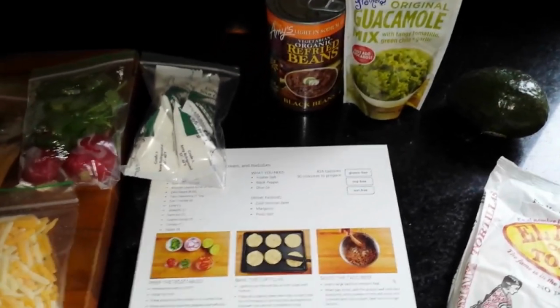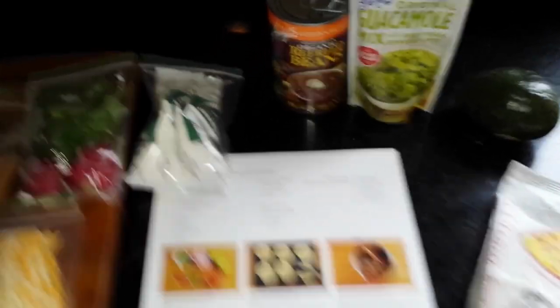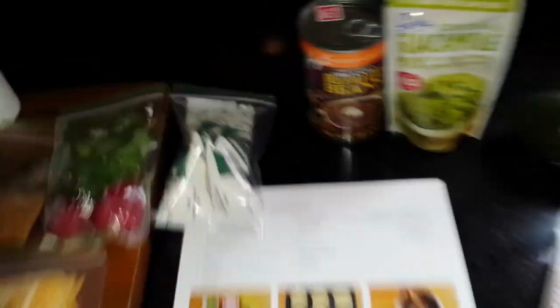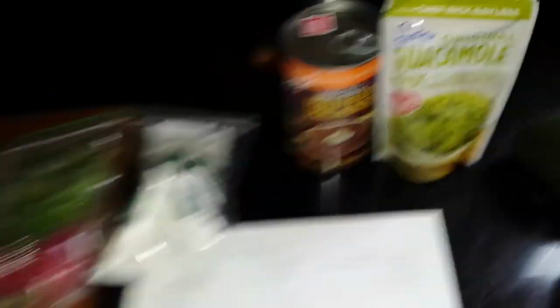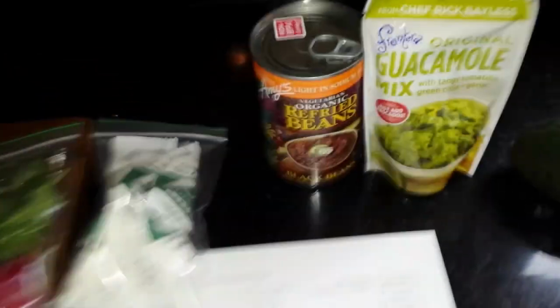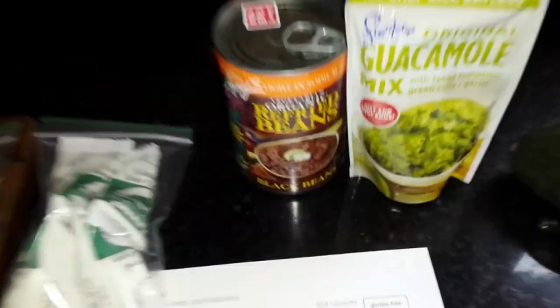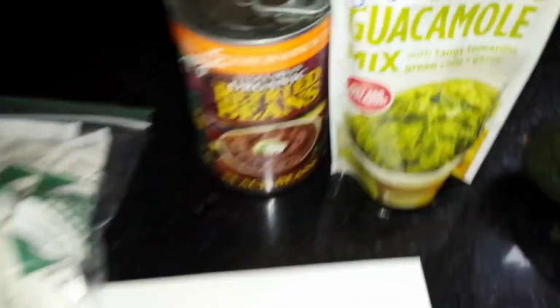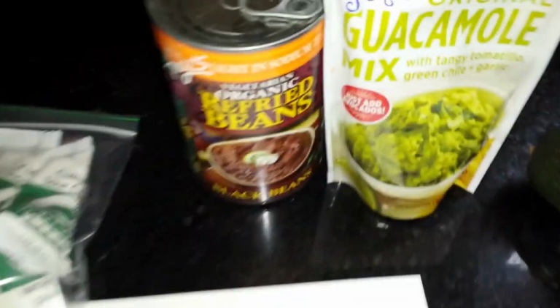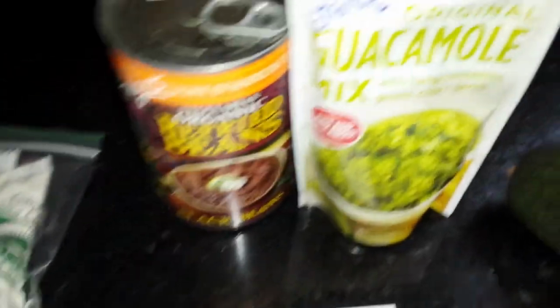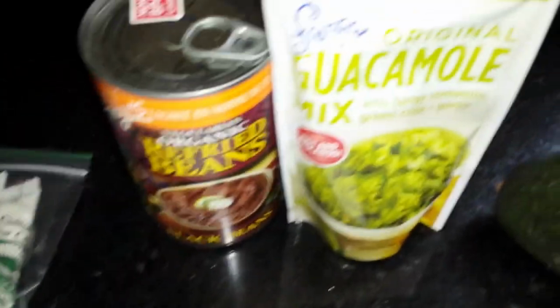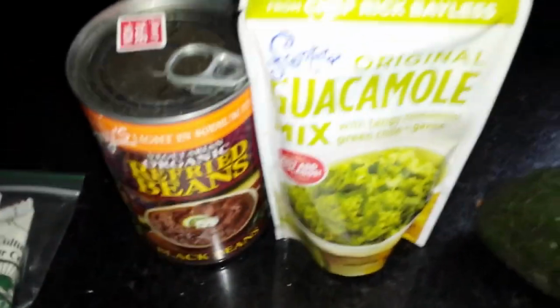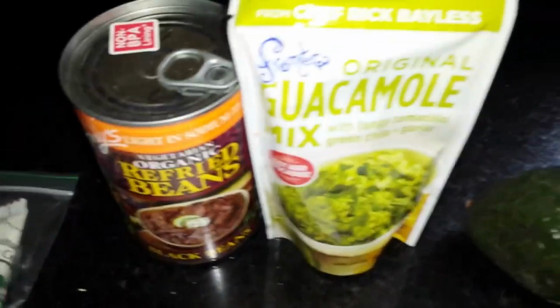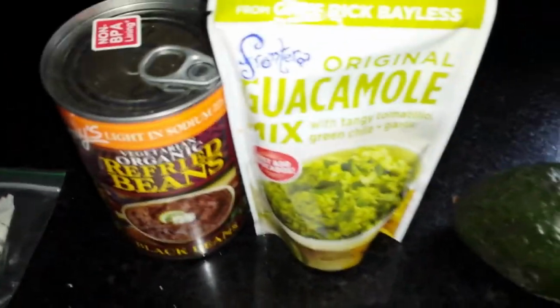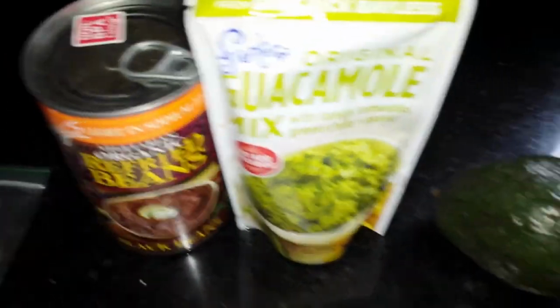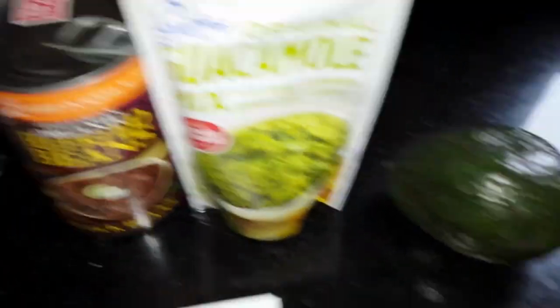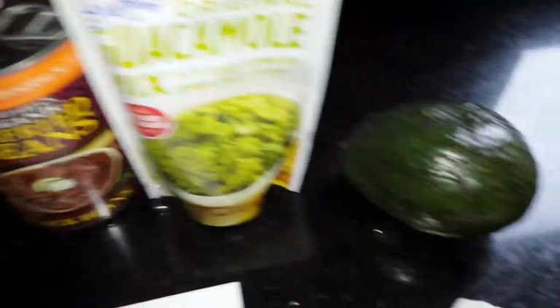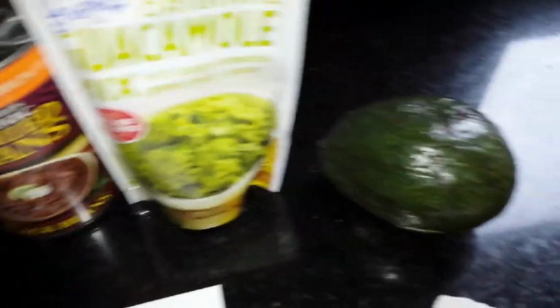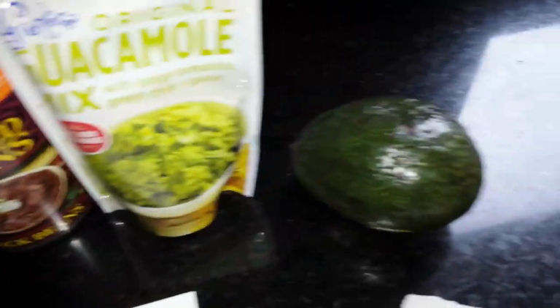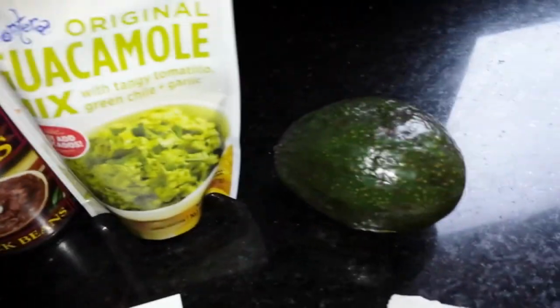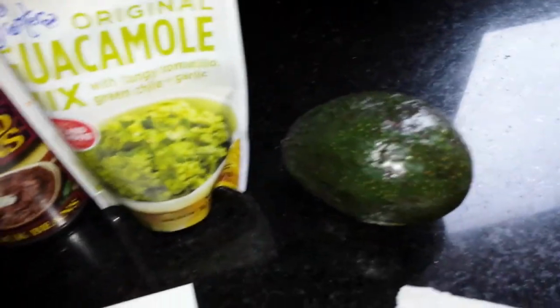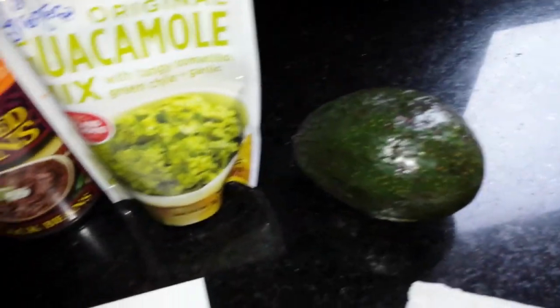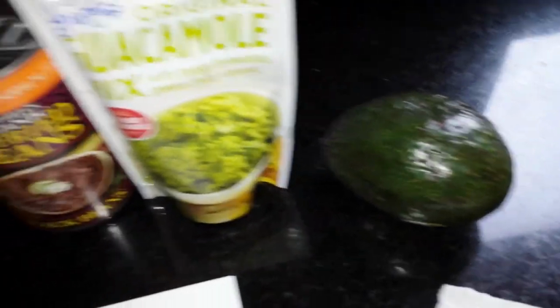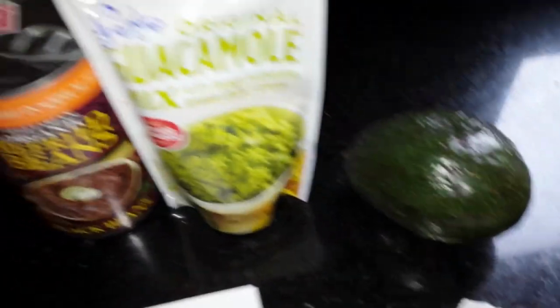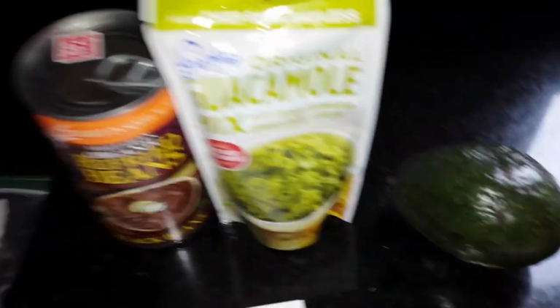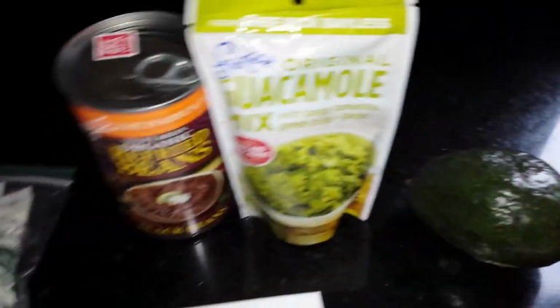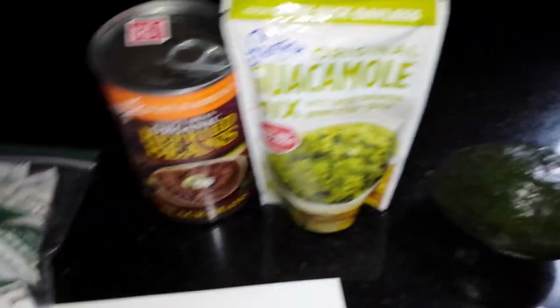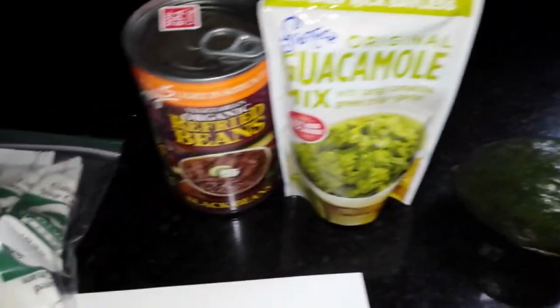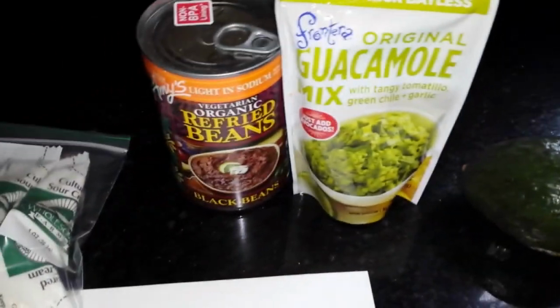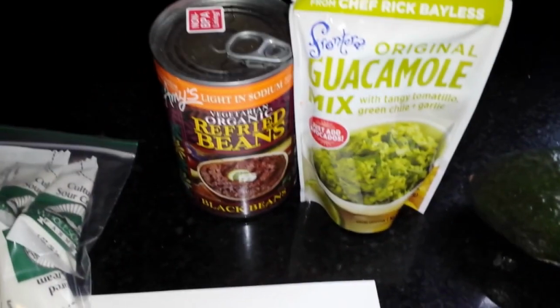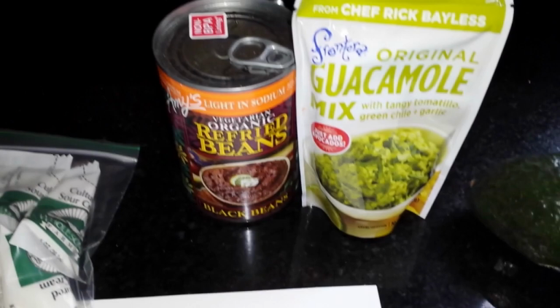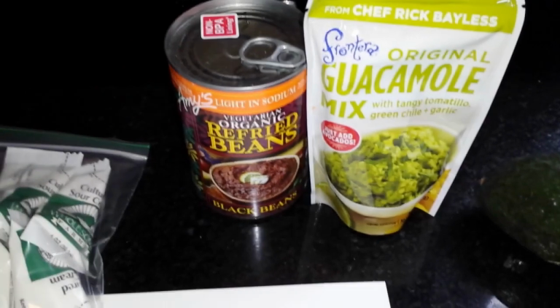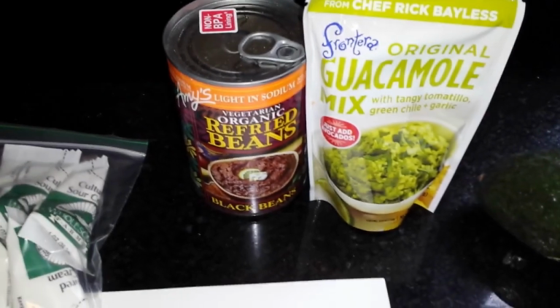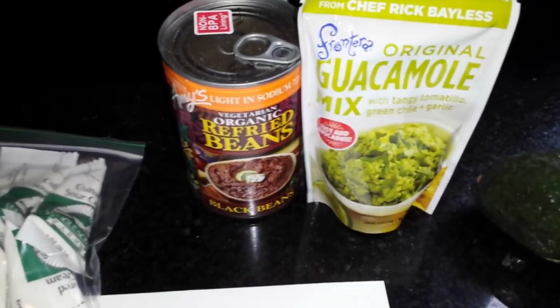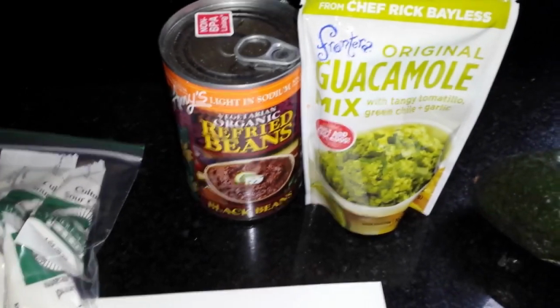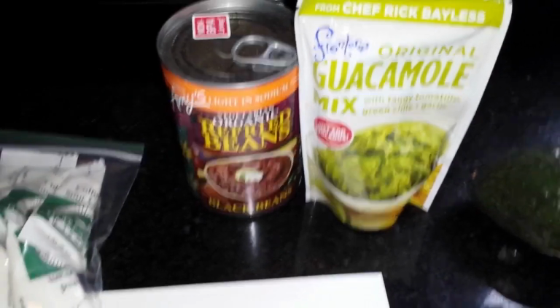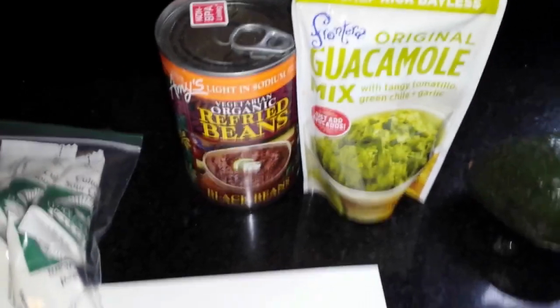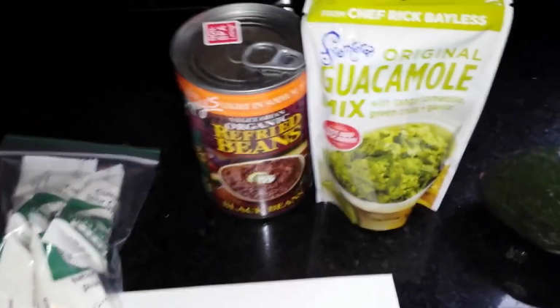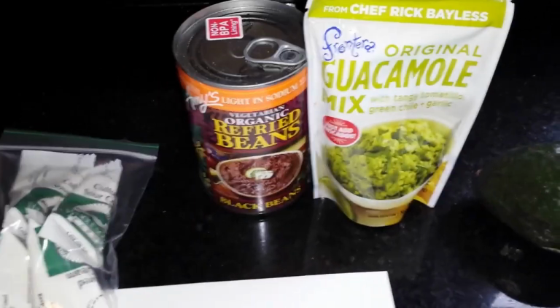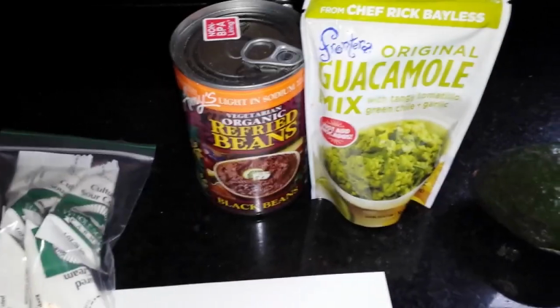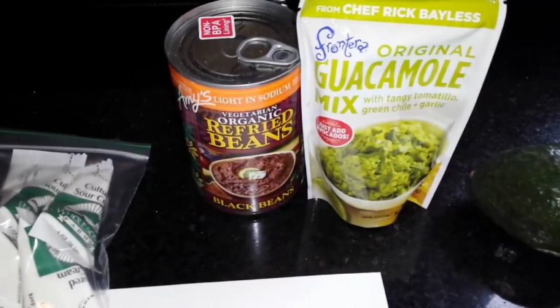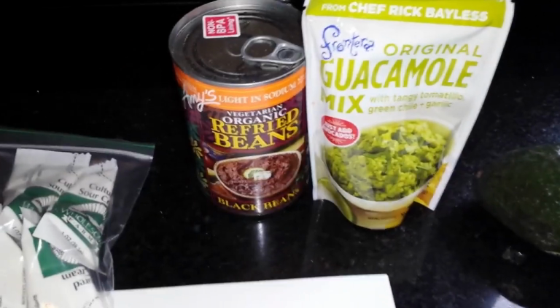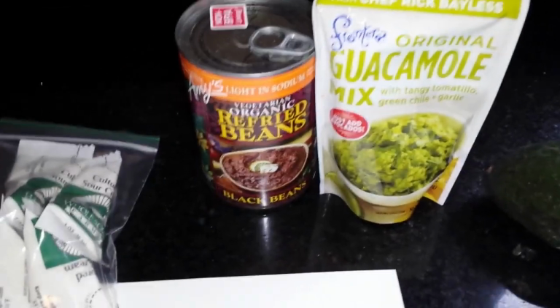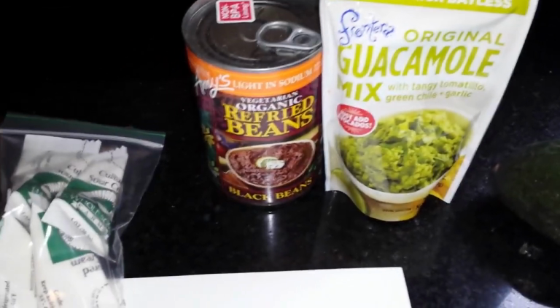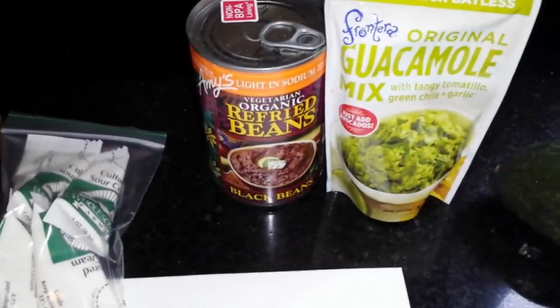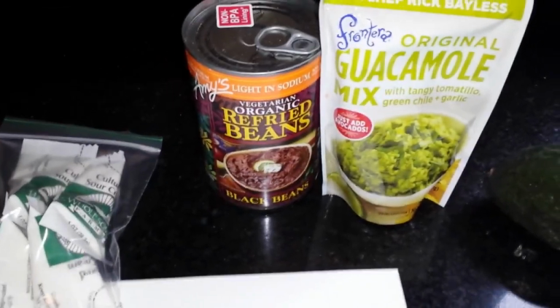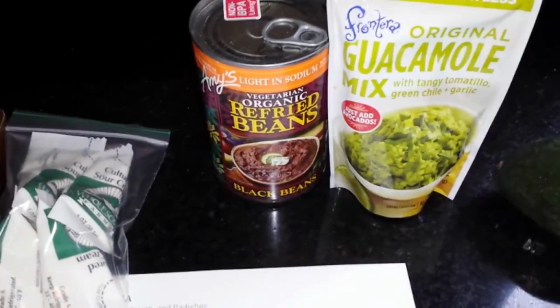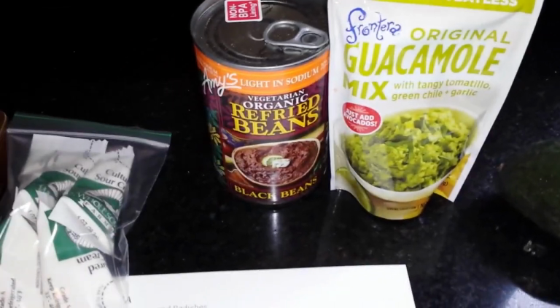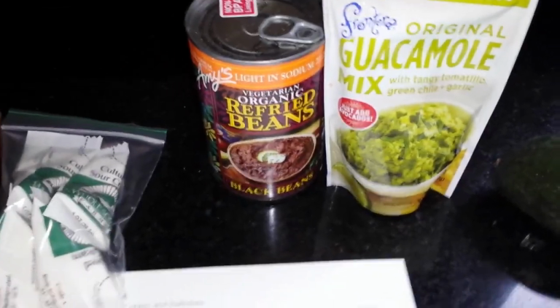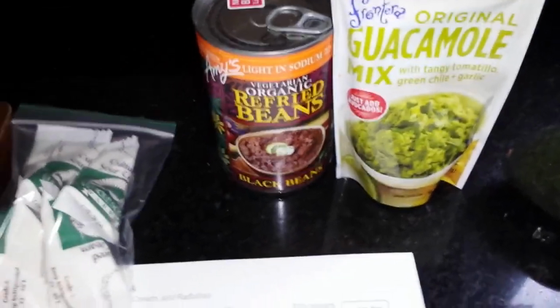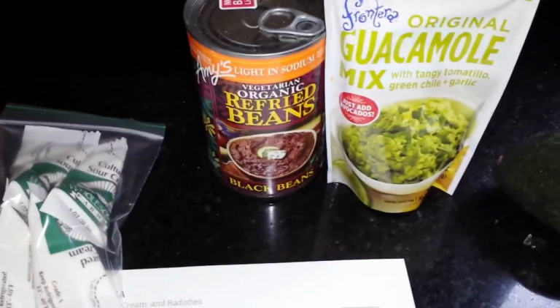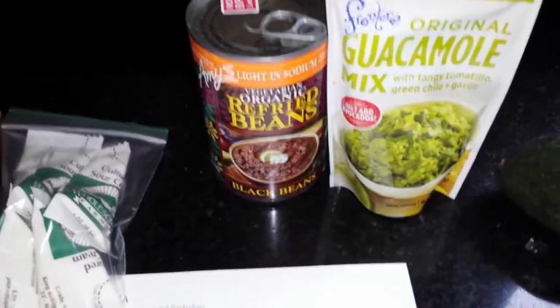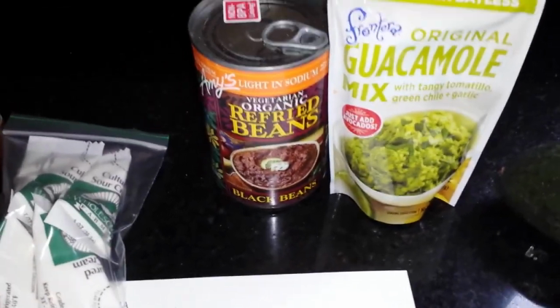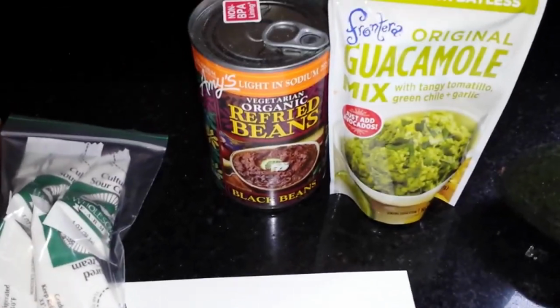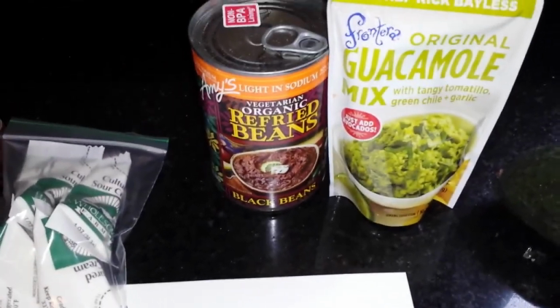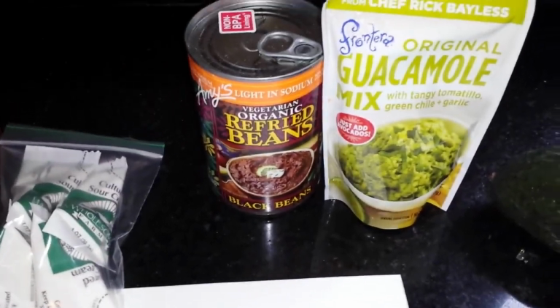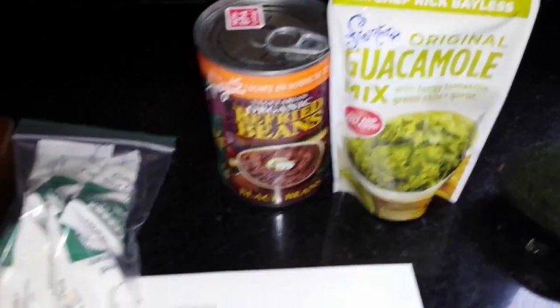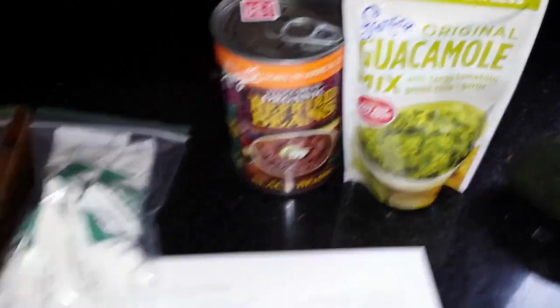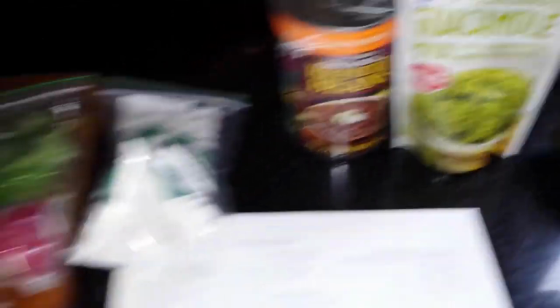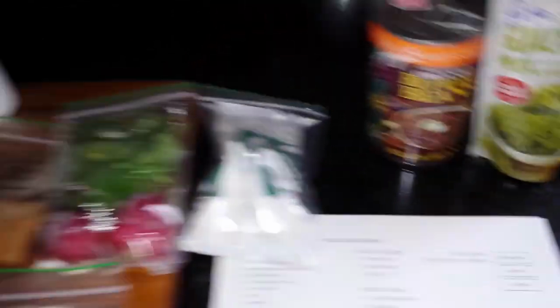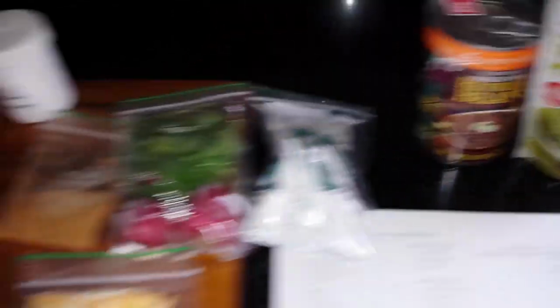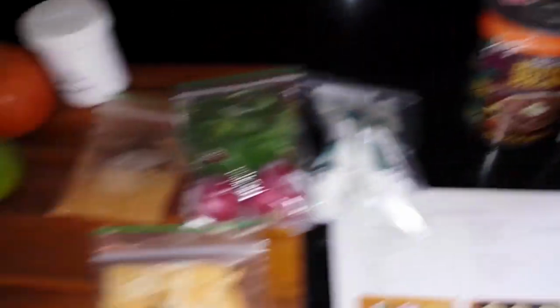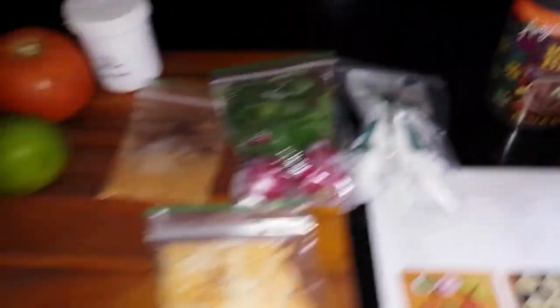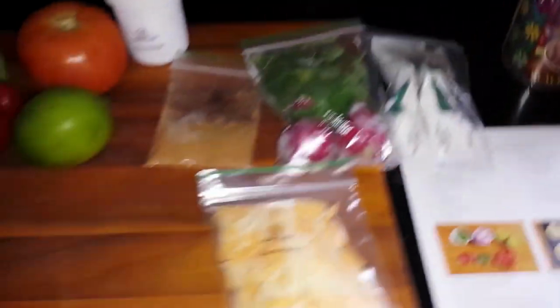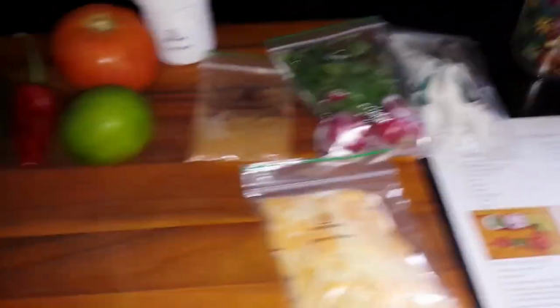So the ingredients I was going to add: some guac — there's avocado — some guac mix, just really quick, and refried beans. I wanted those, and yeah.